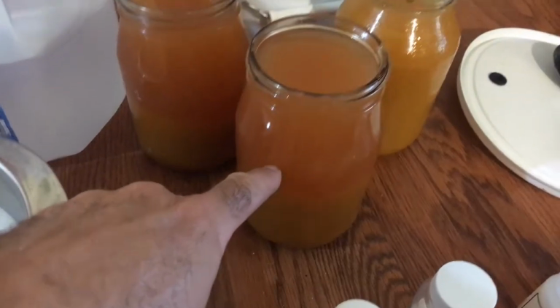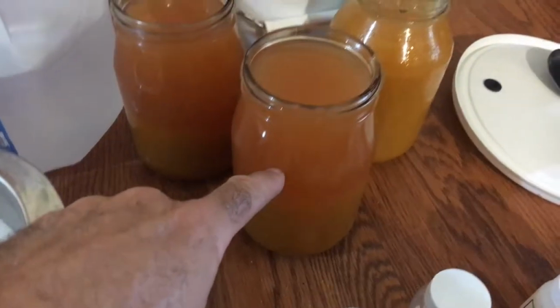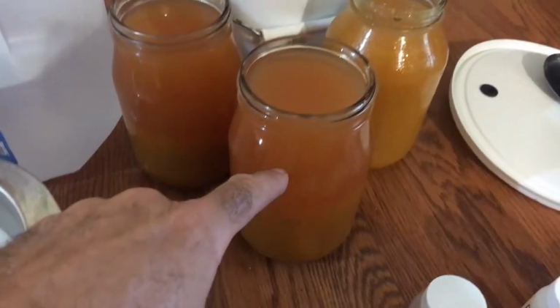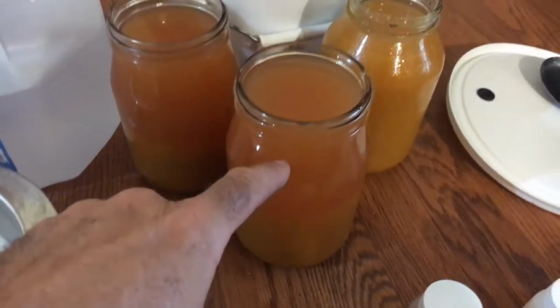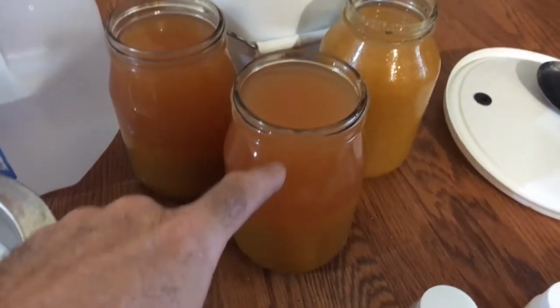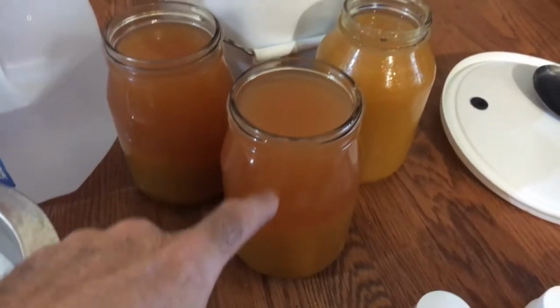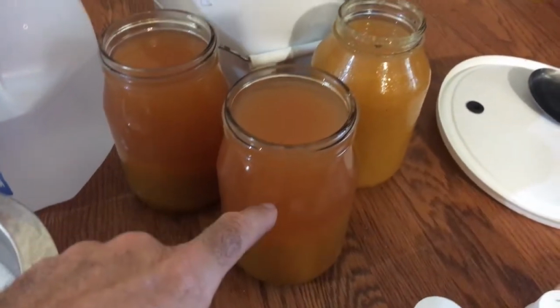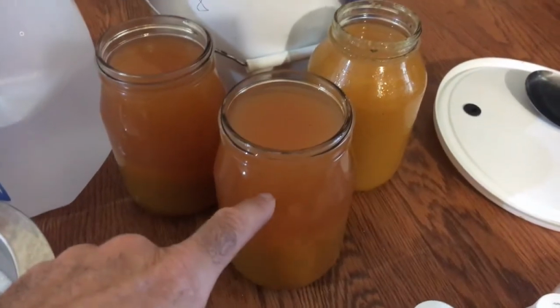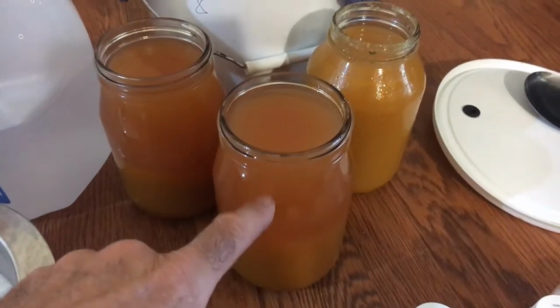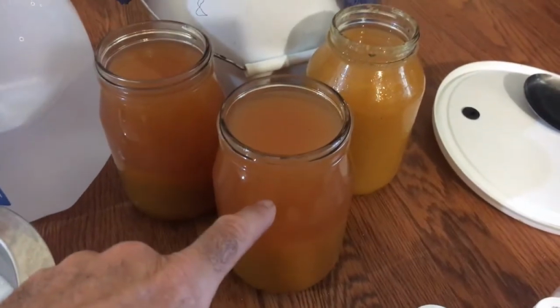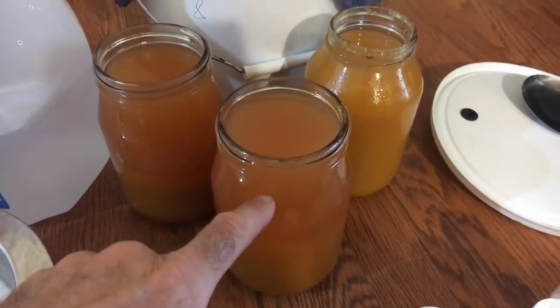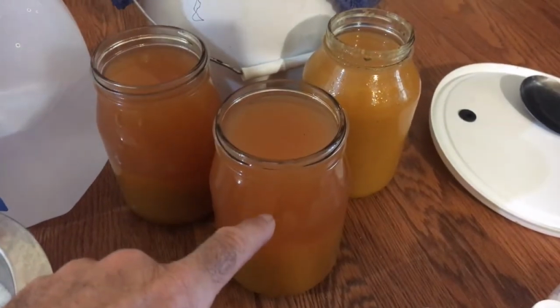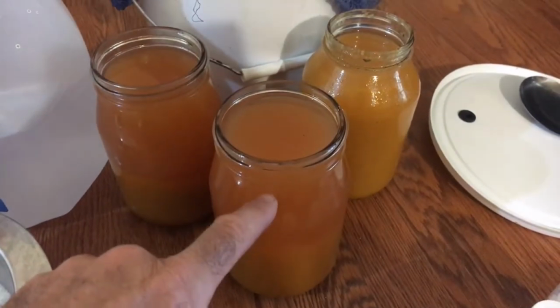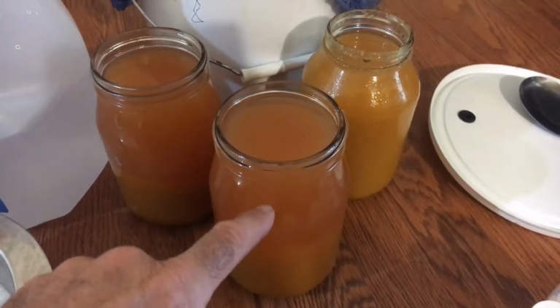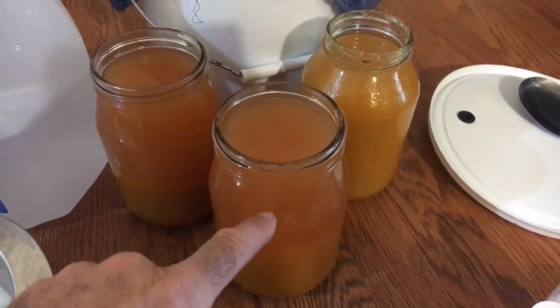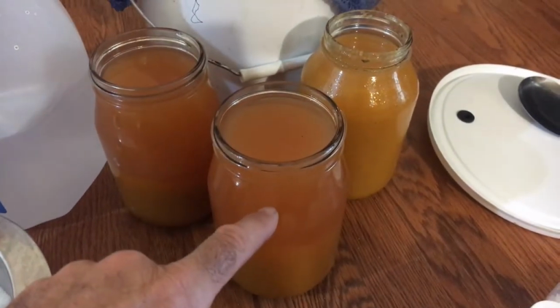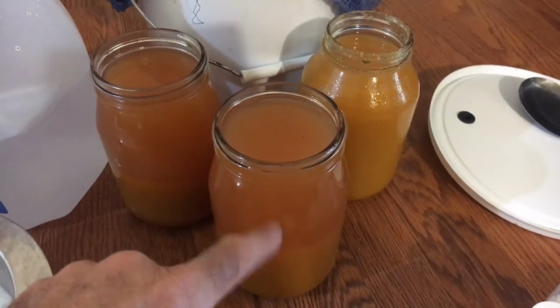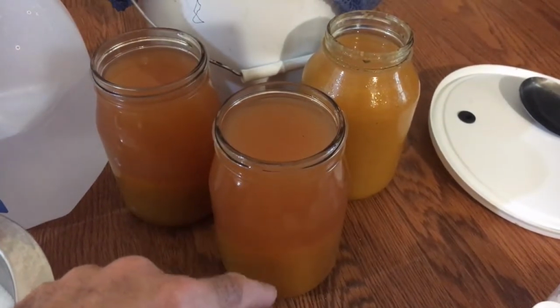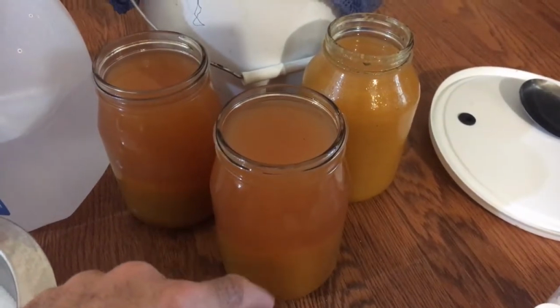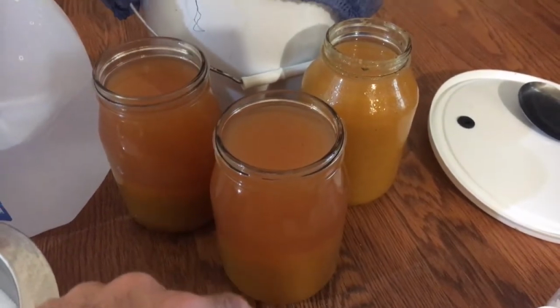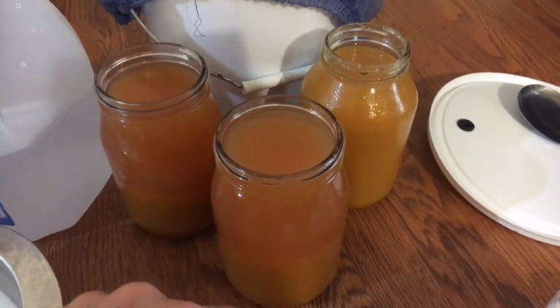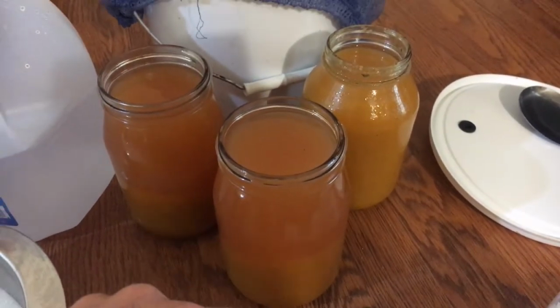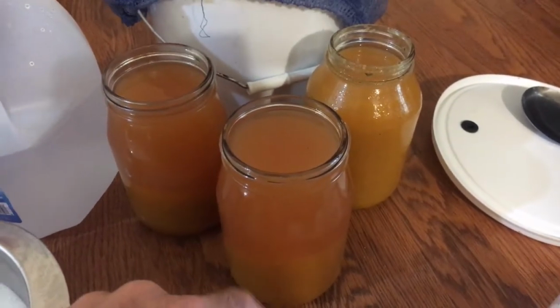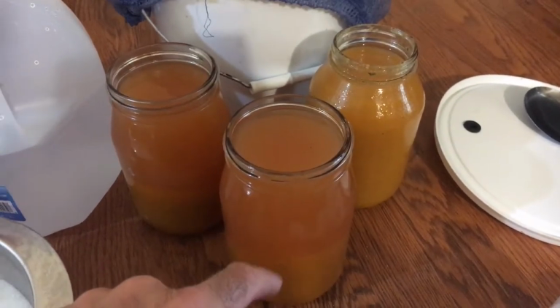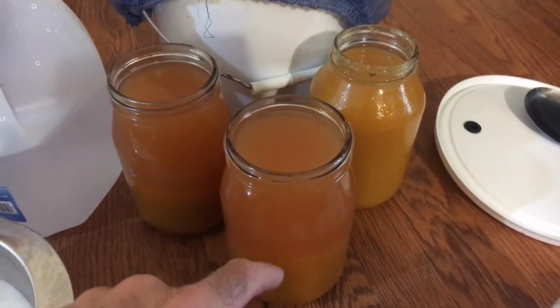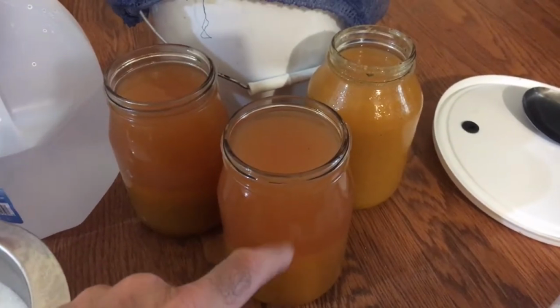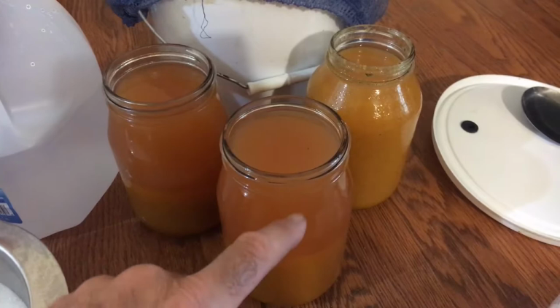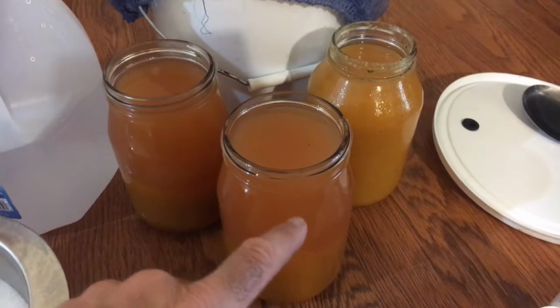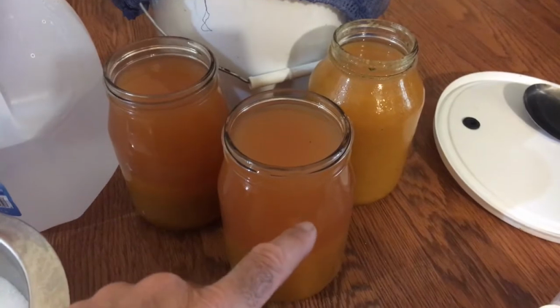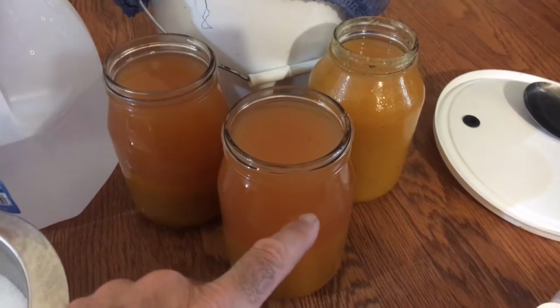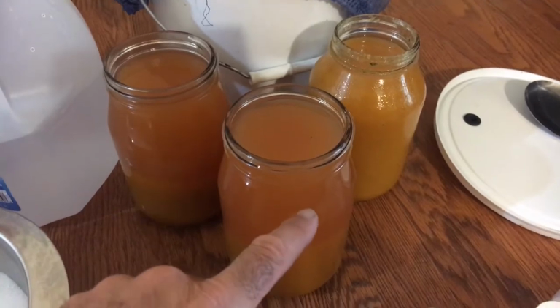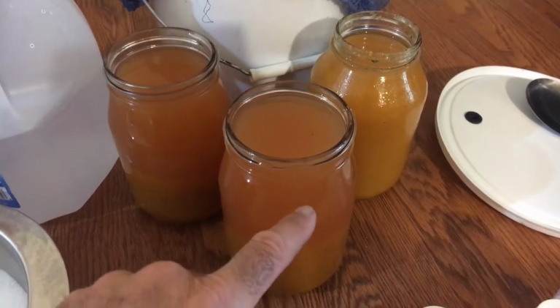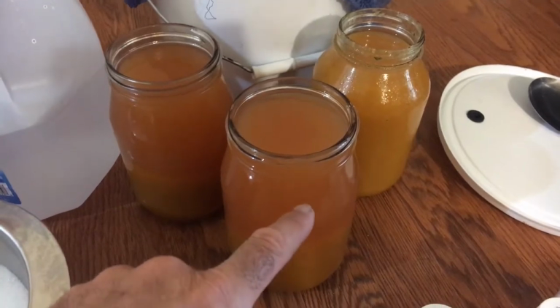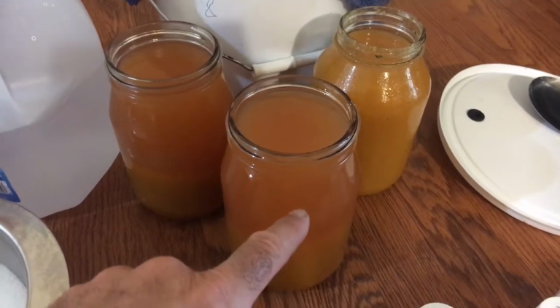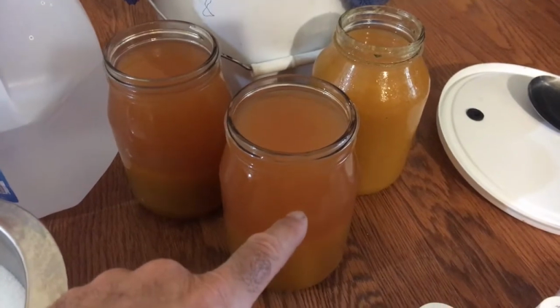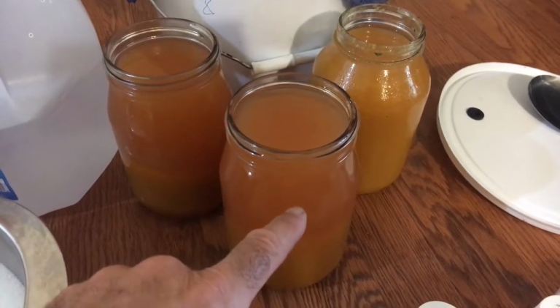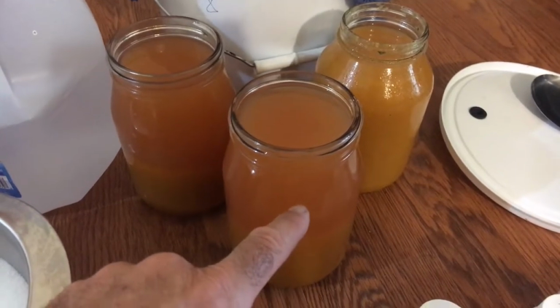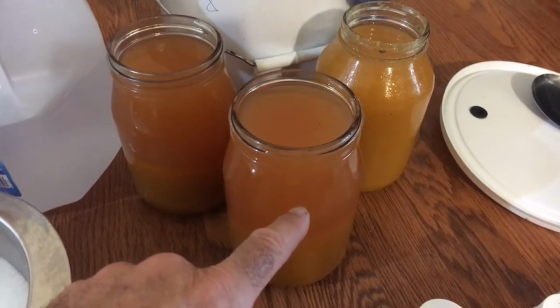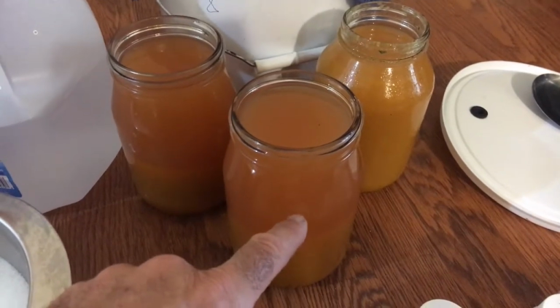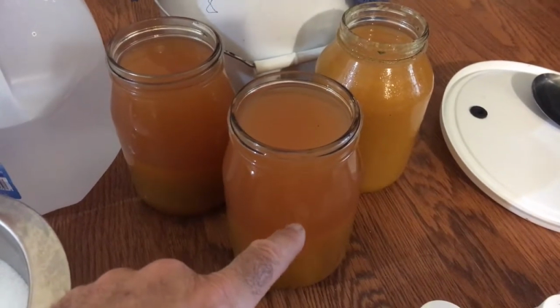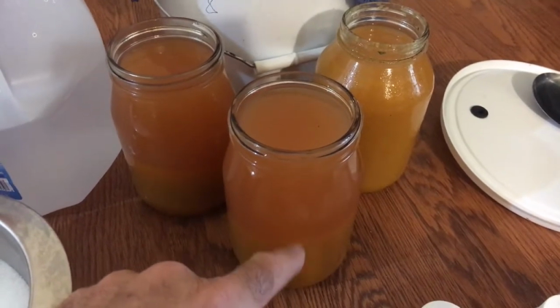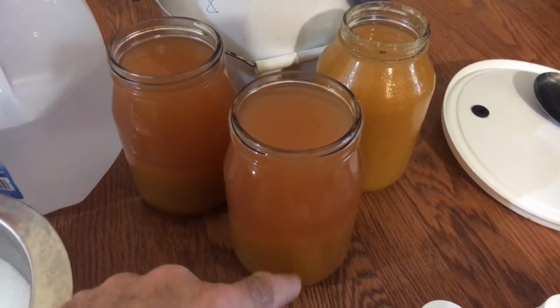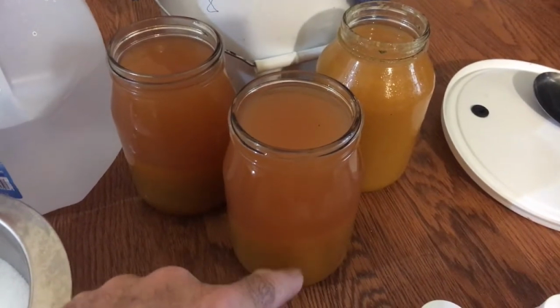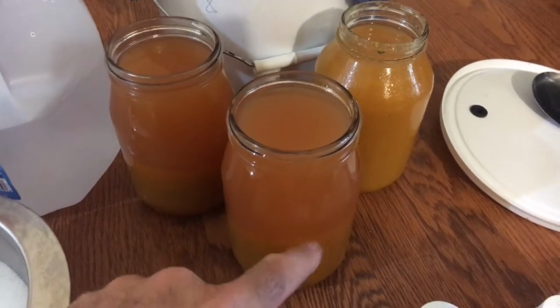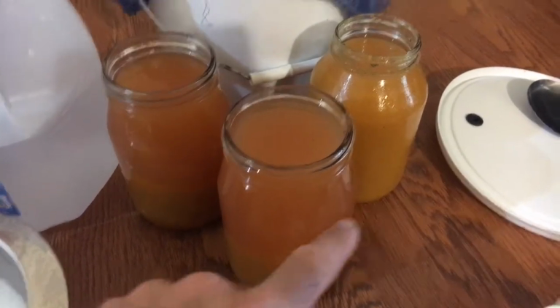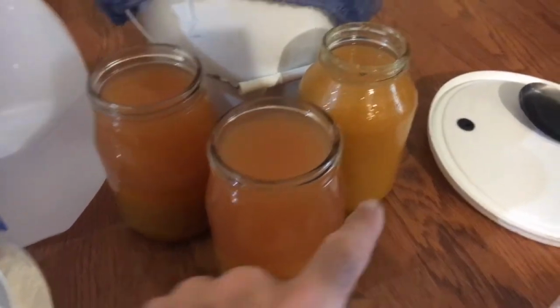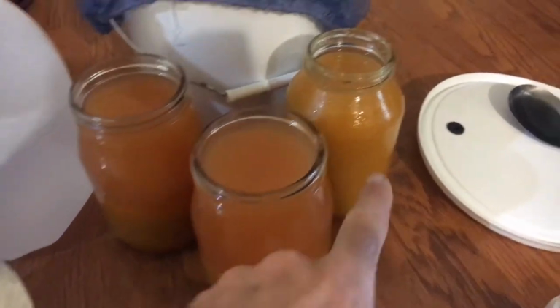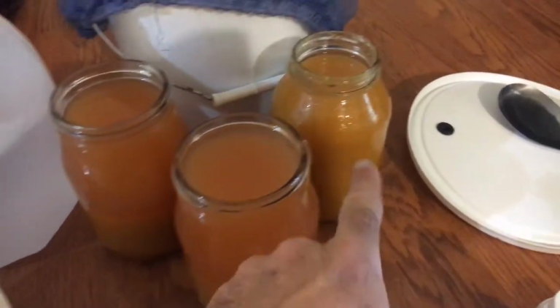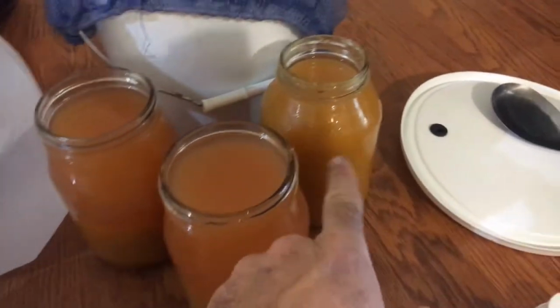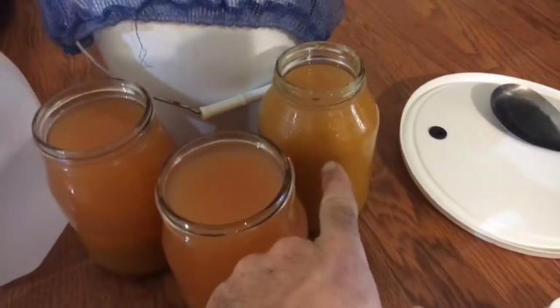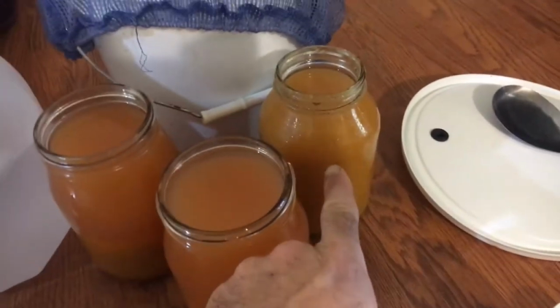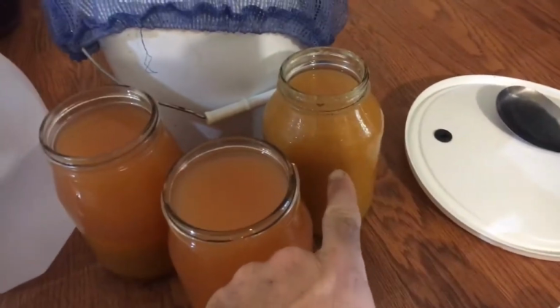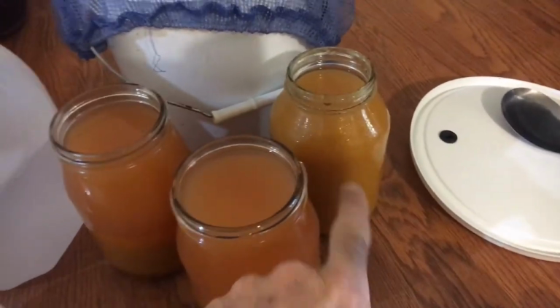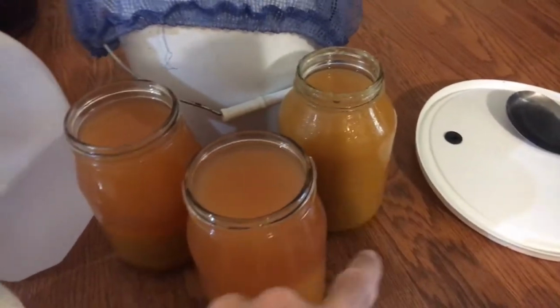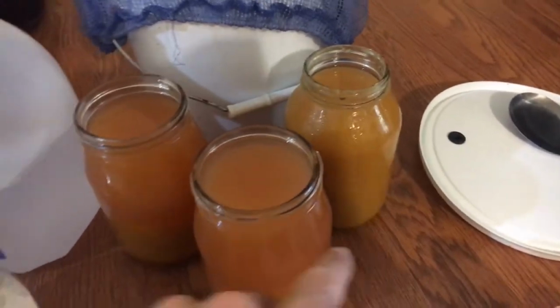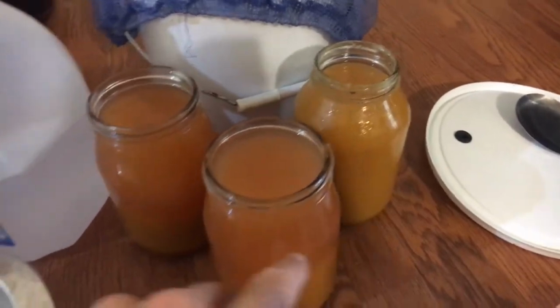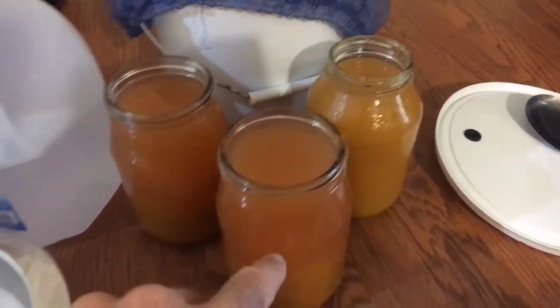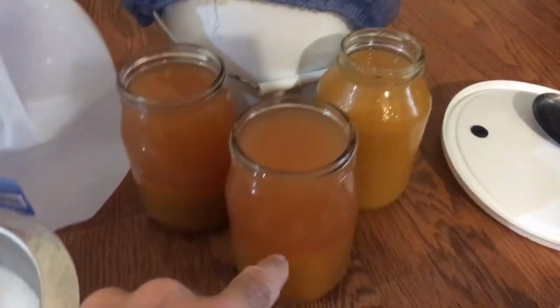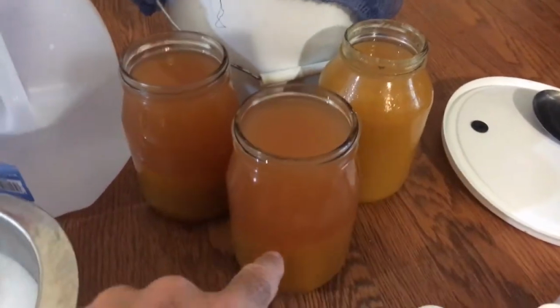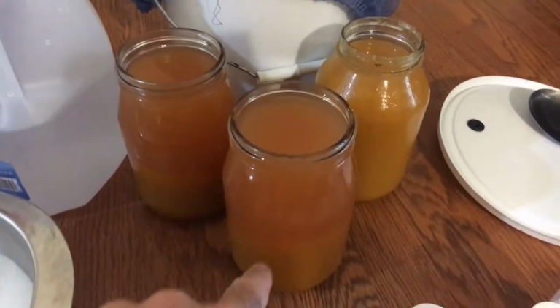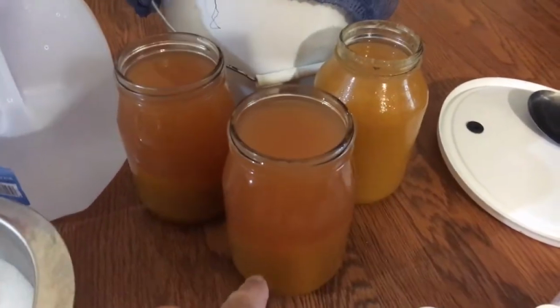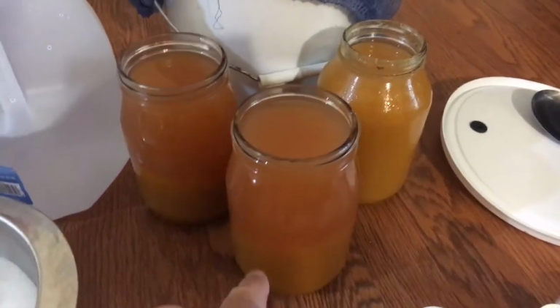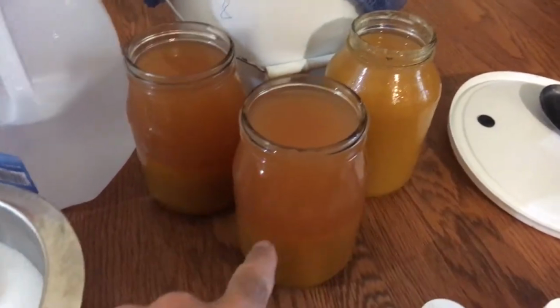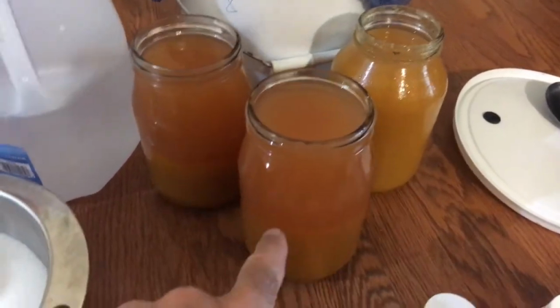That's good — you want that, especially for fermentation. This one has a lot more in it than these do.